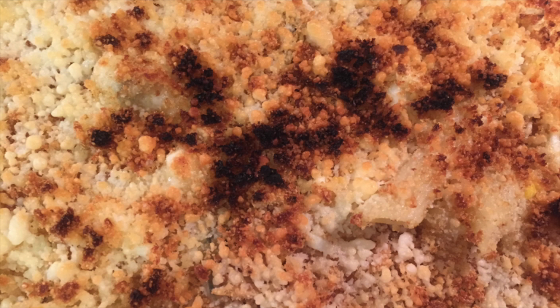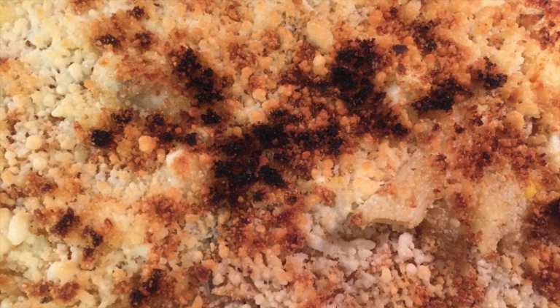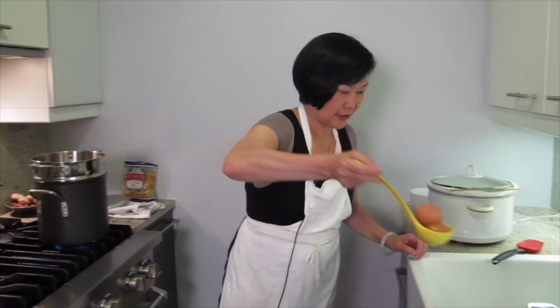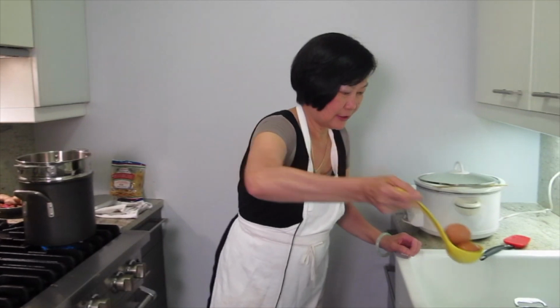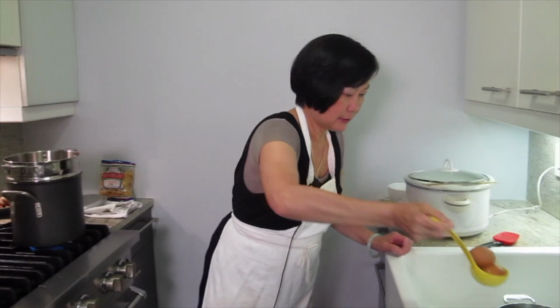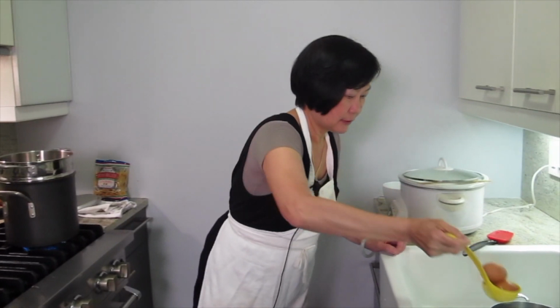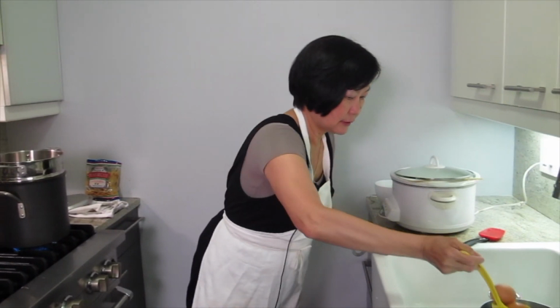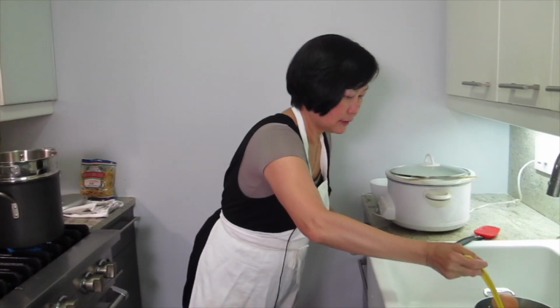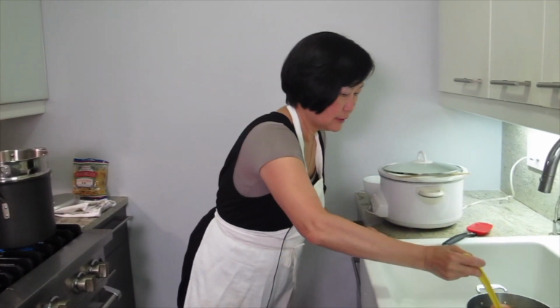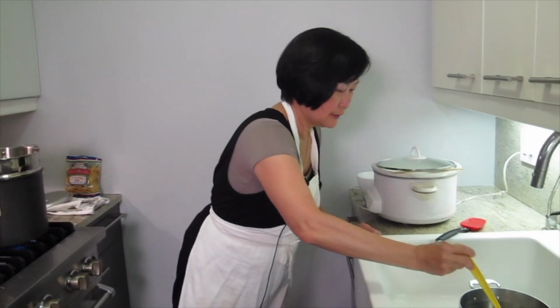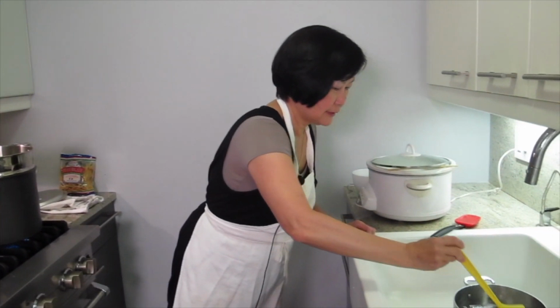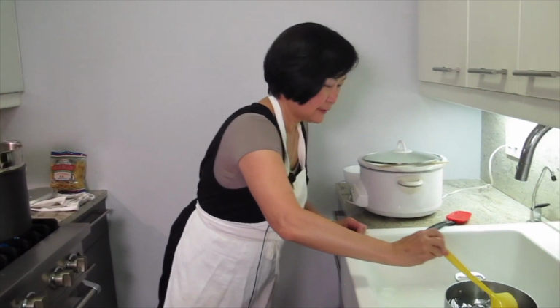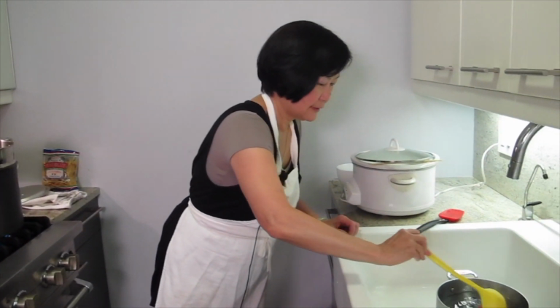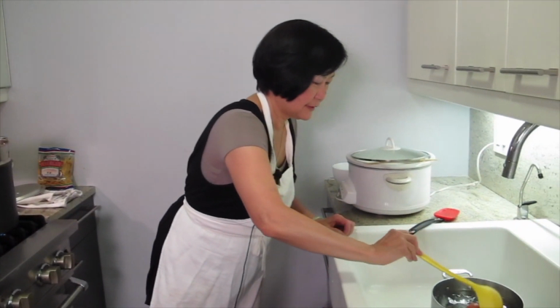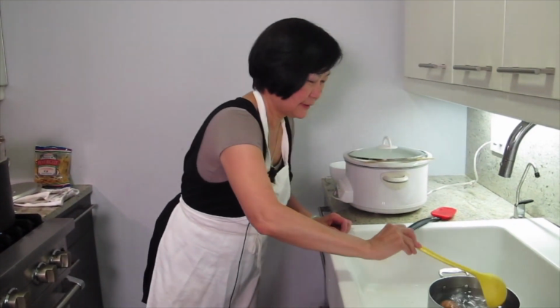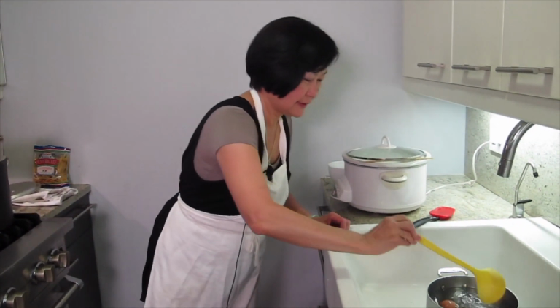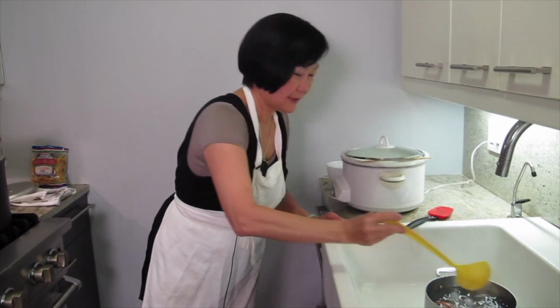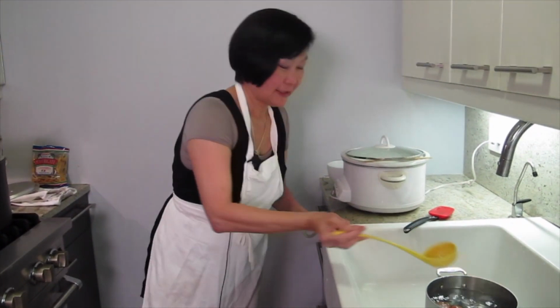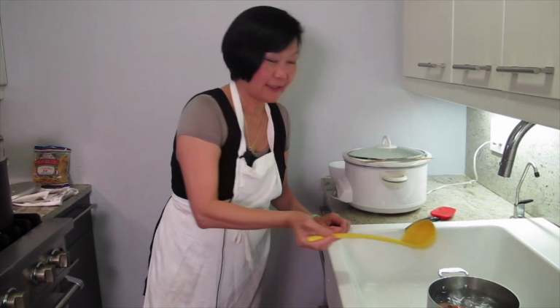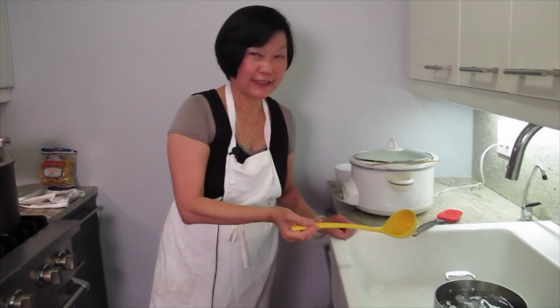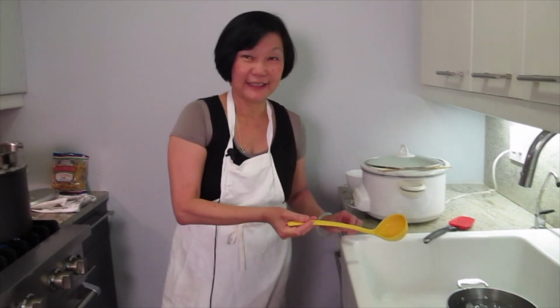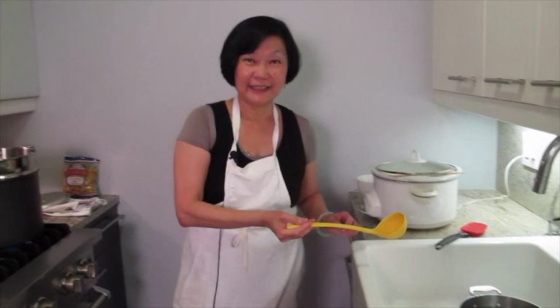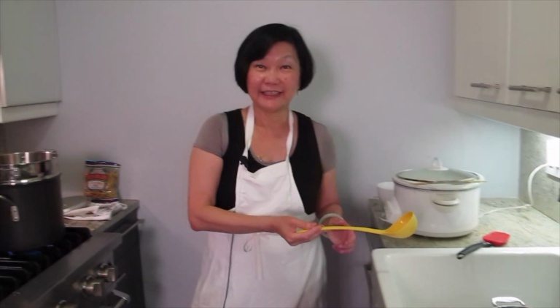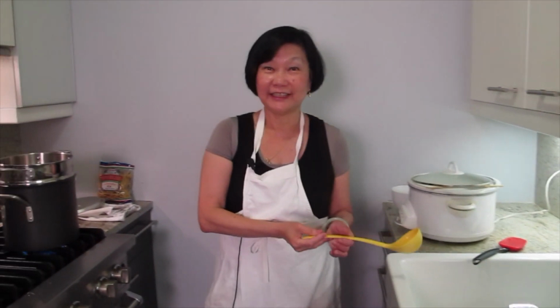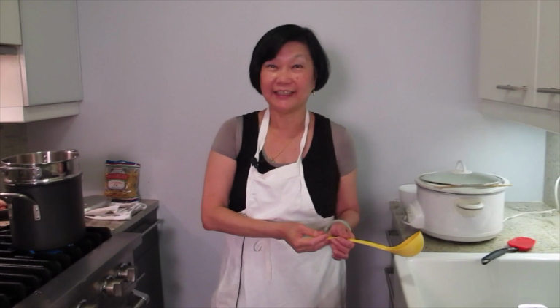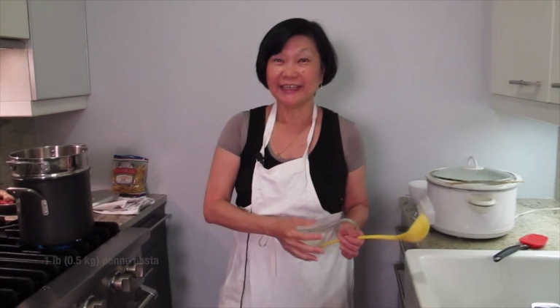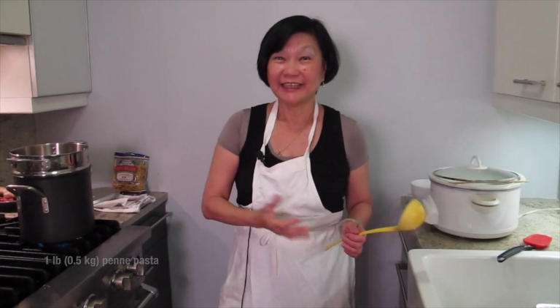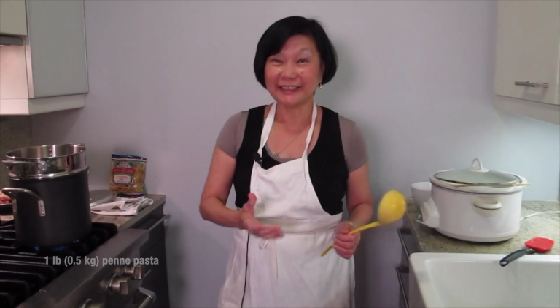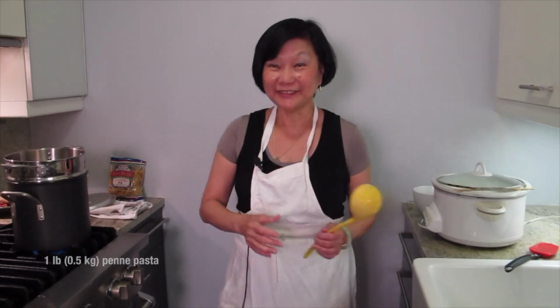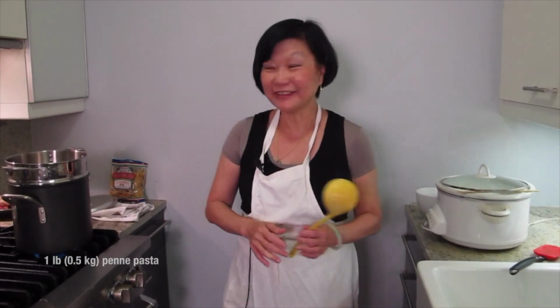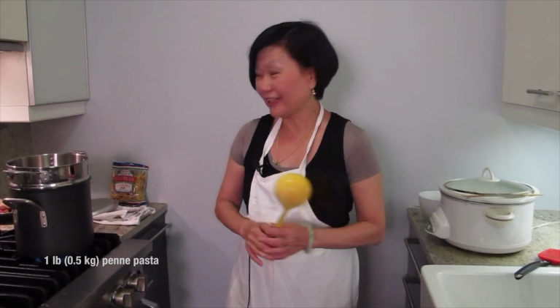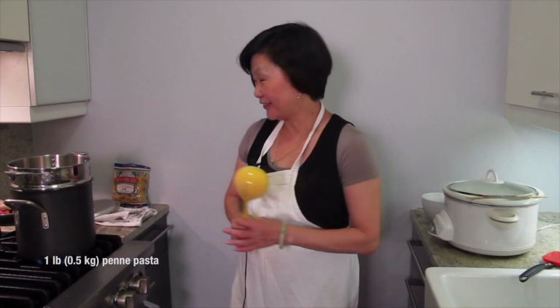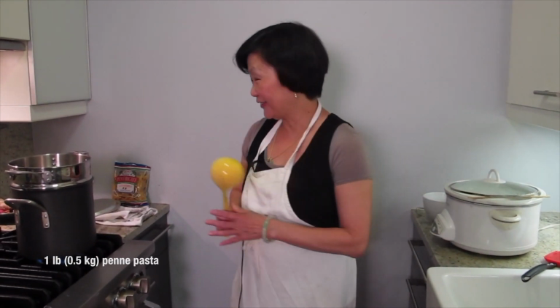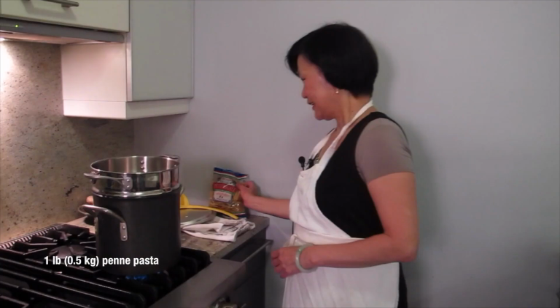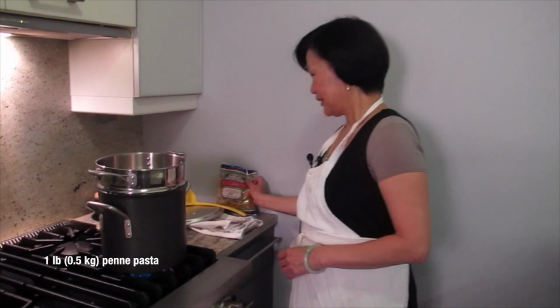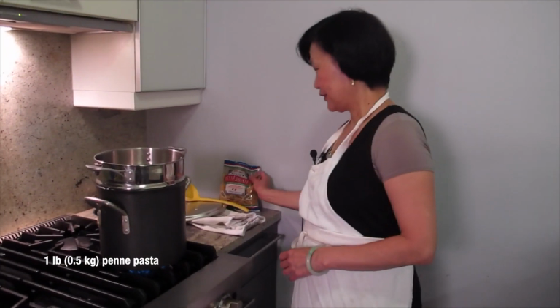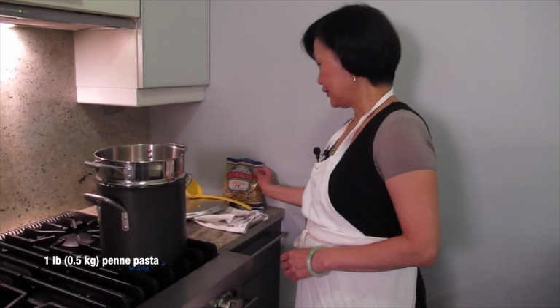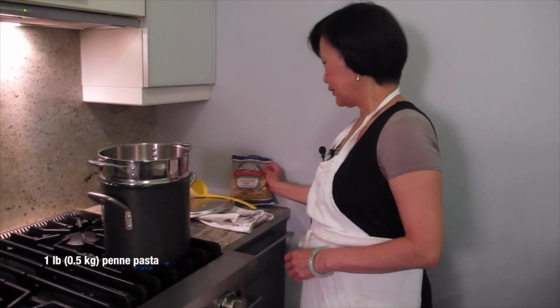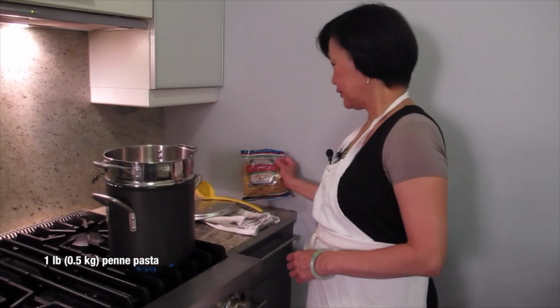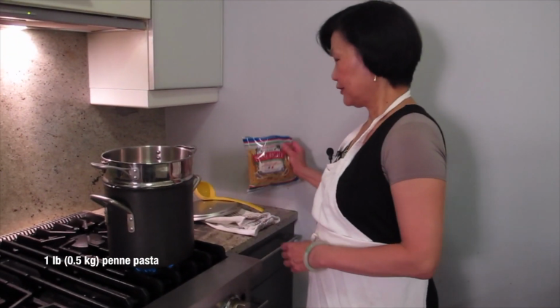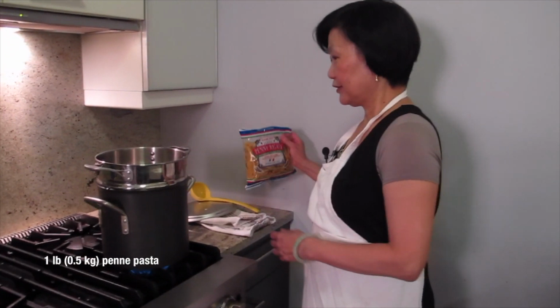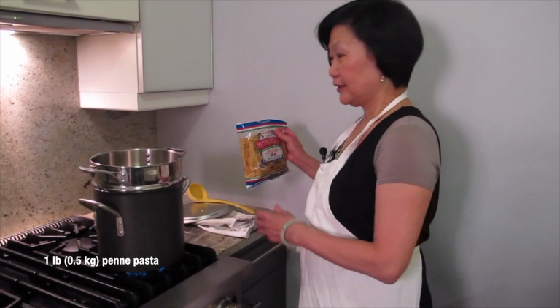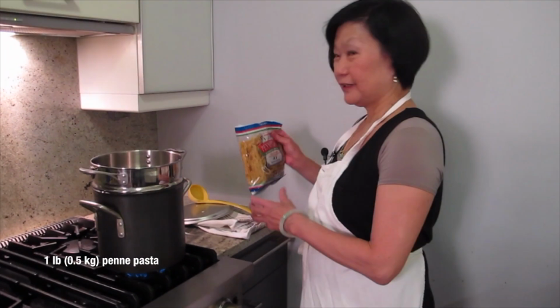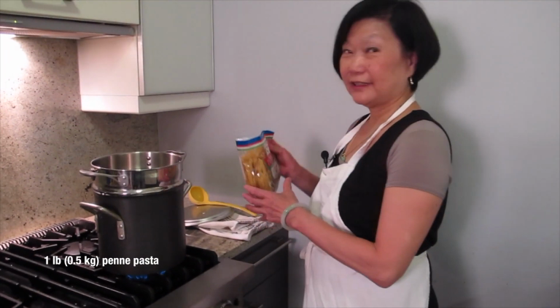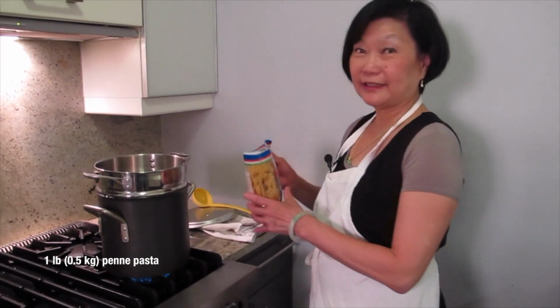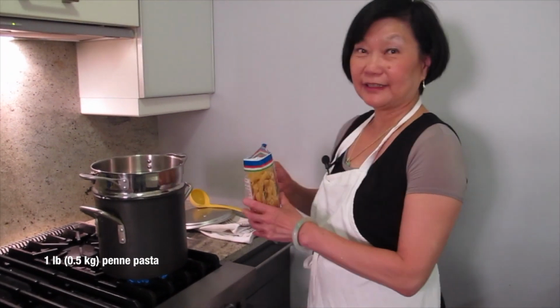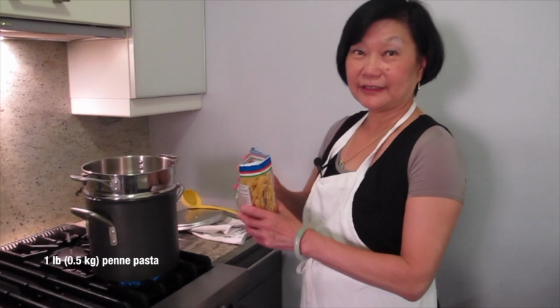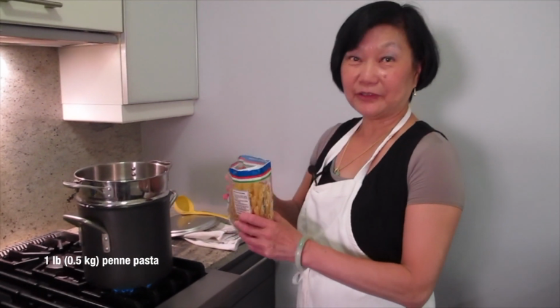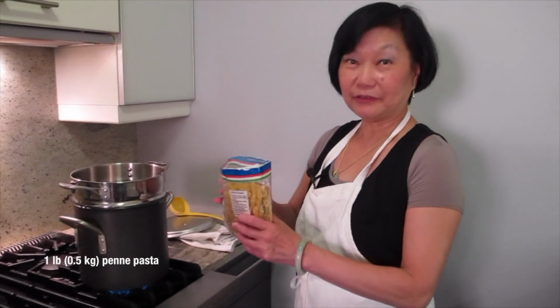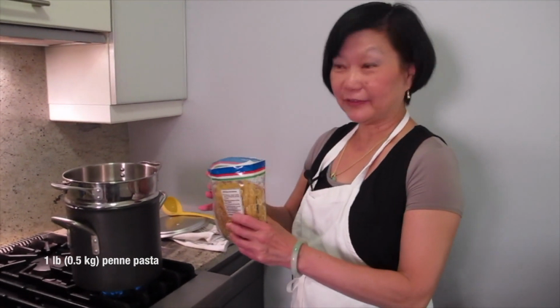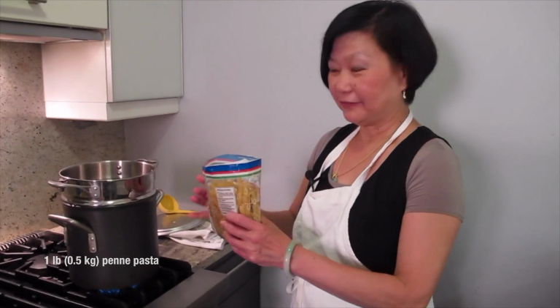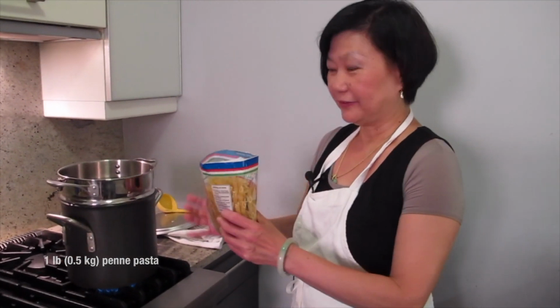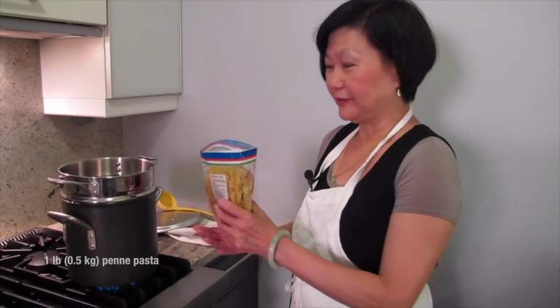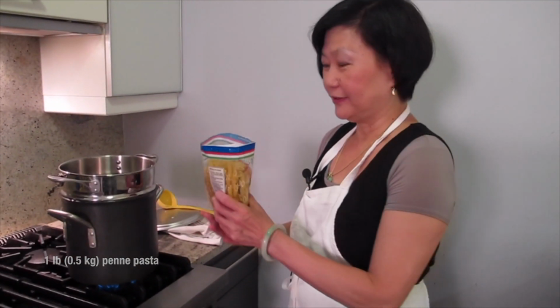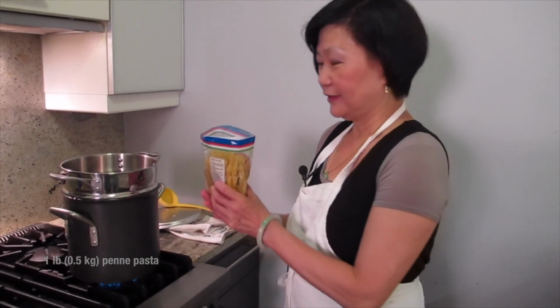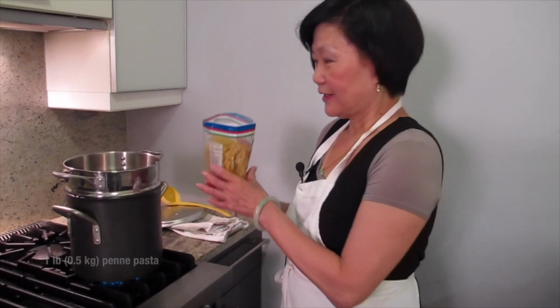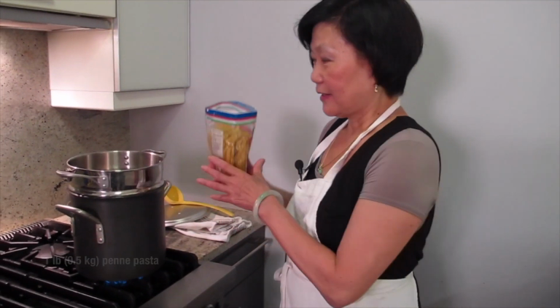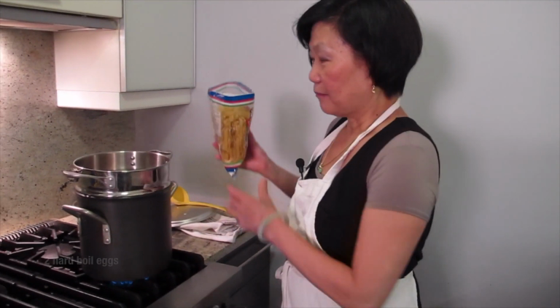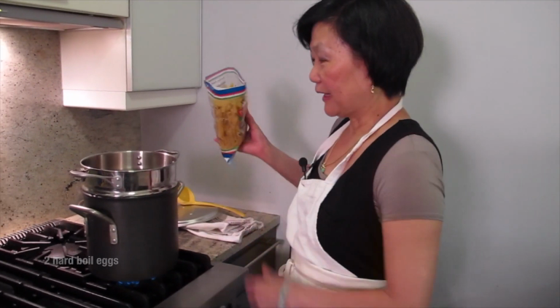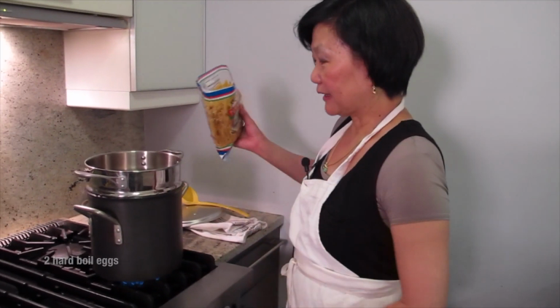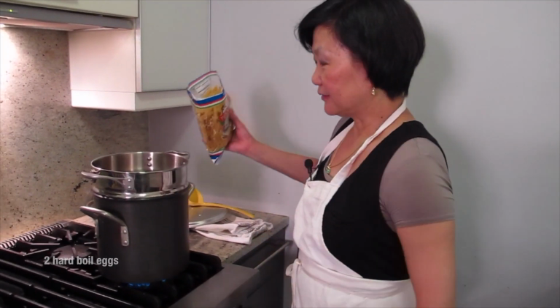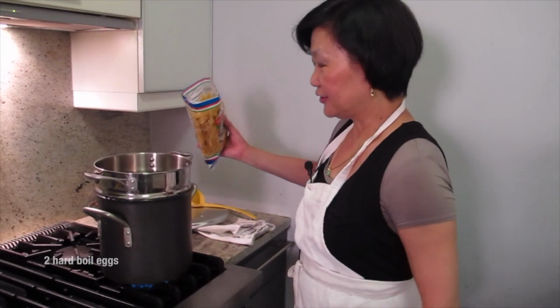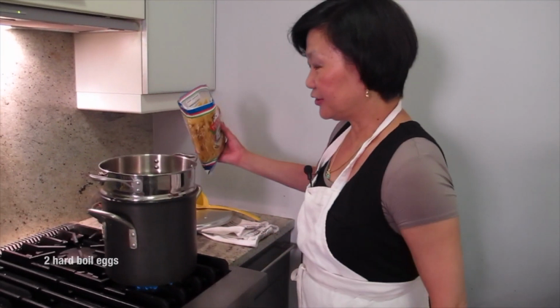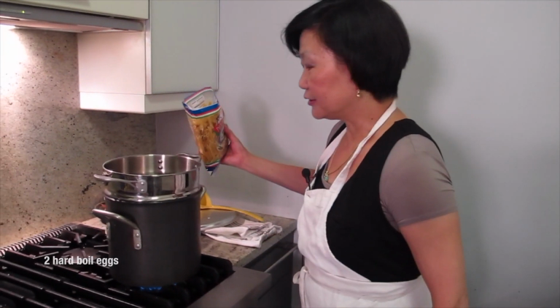What are we cooking today, Joyce? Can you tell? It's like a big production. Your favorite — mac and cheese.